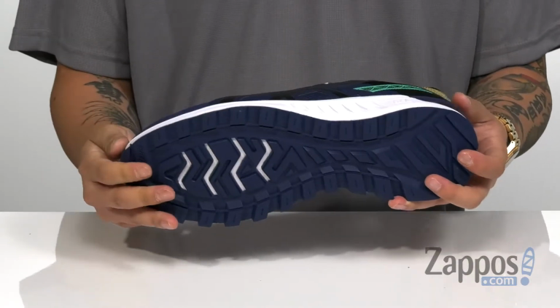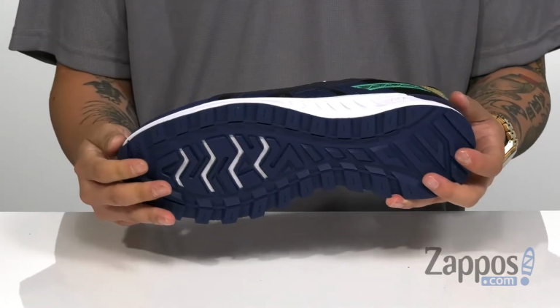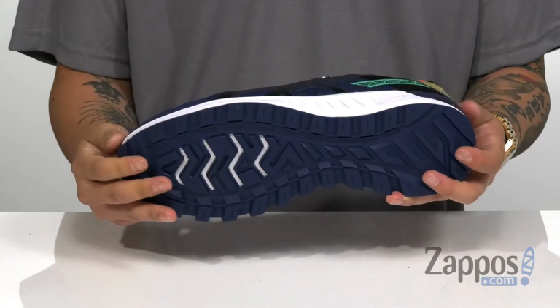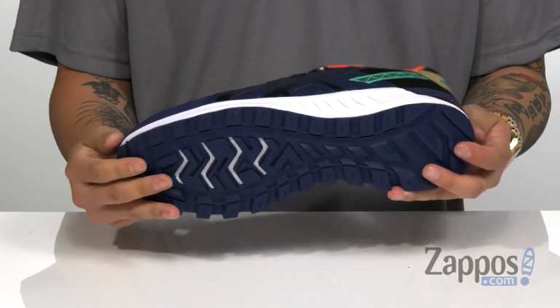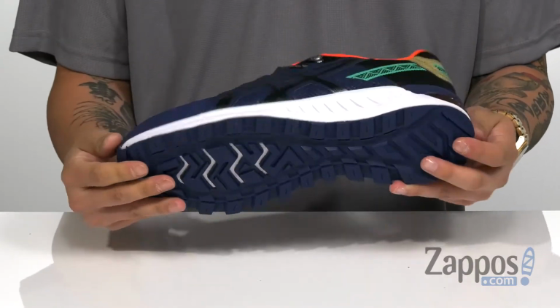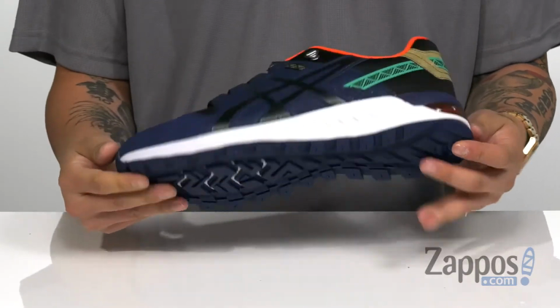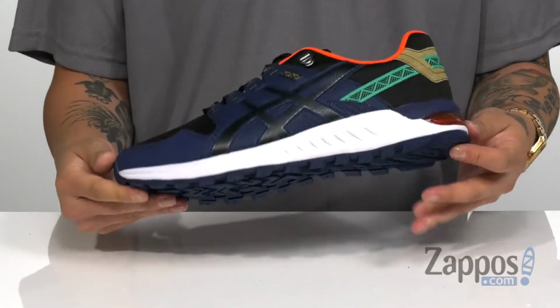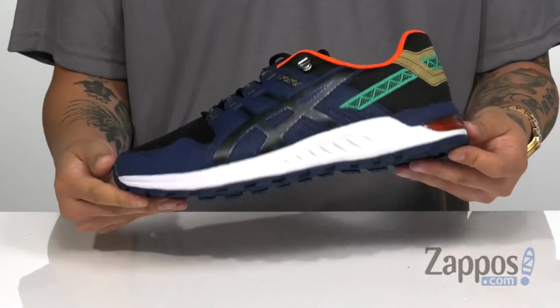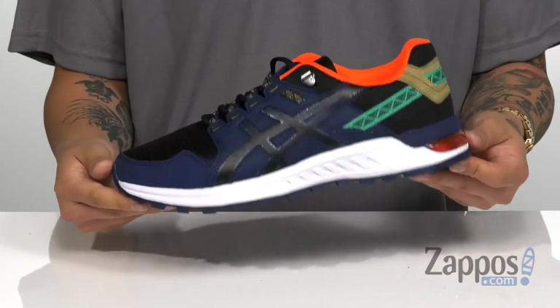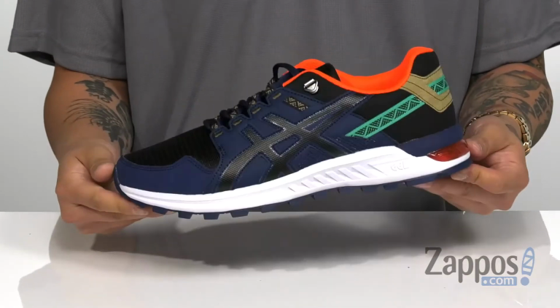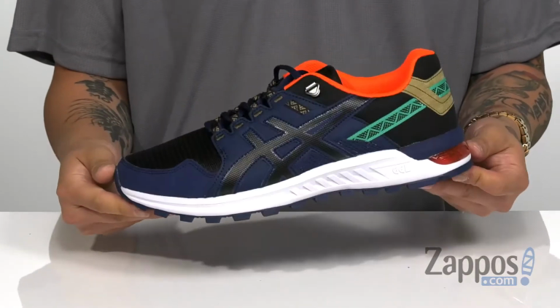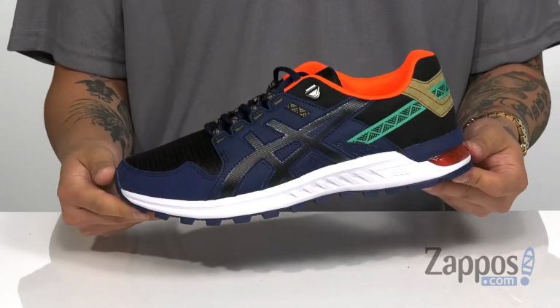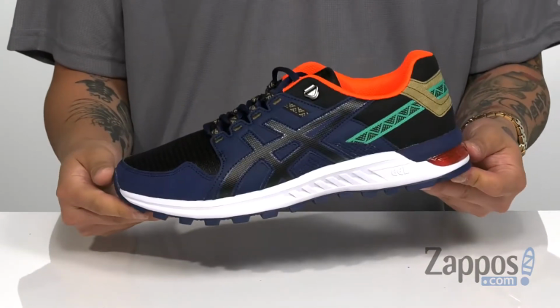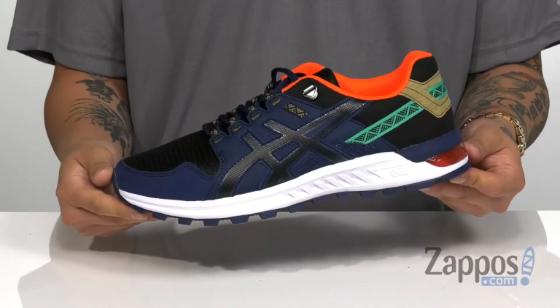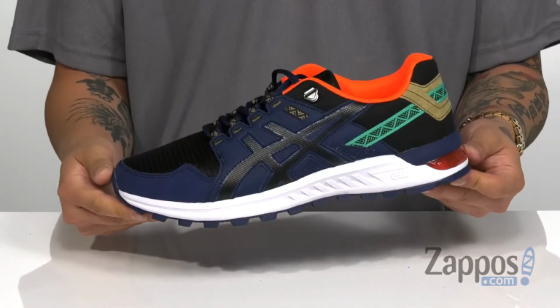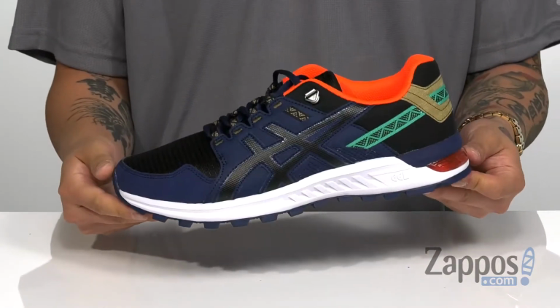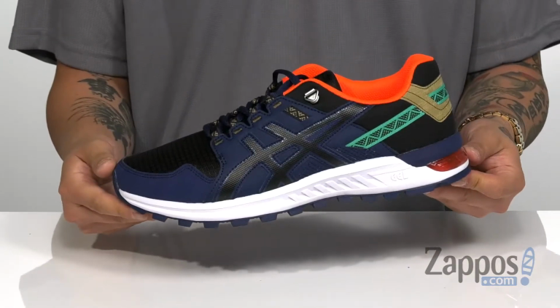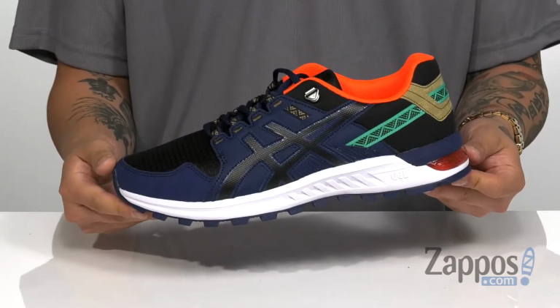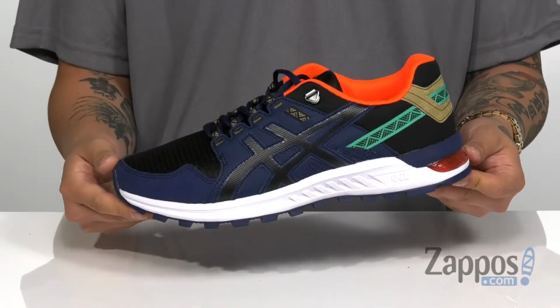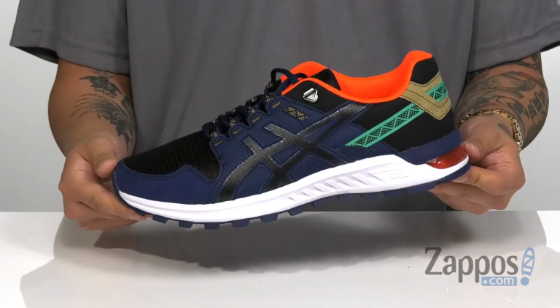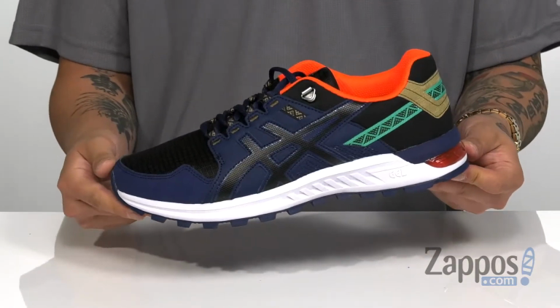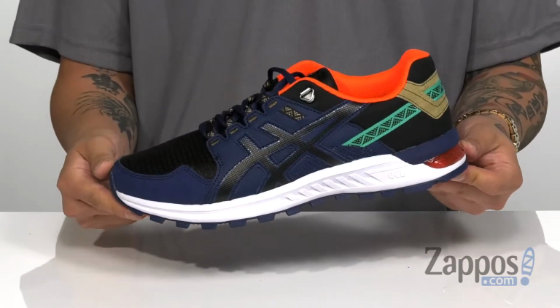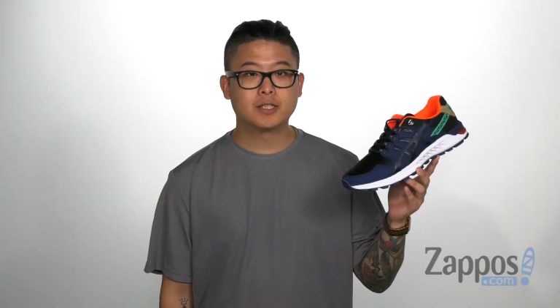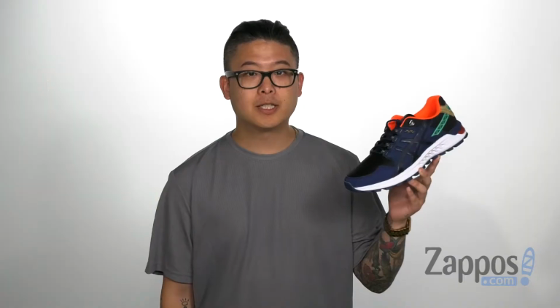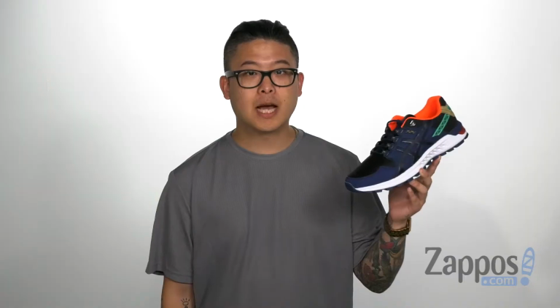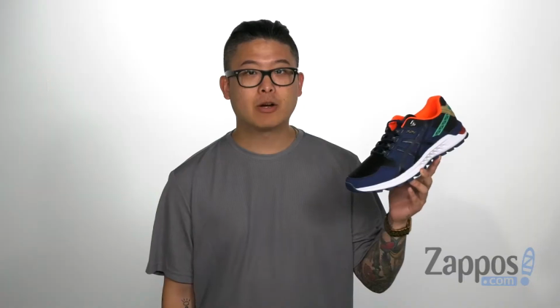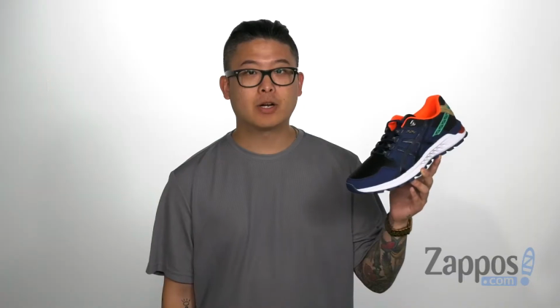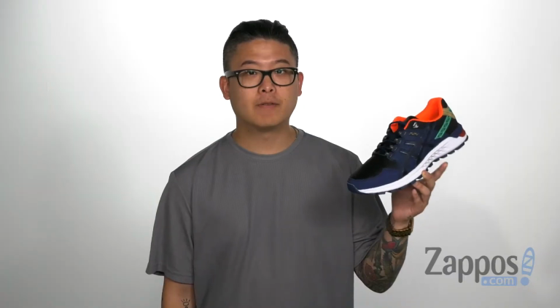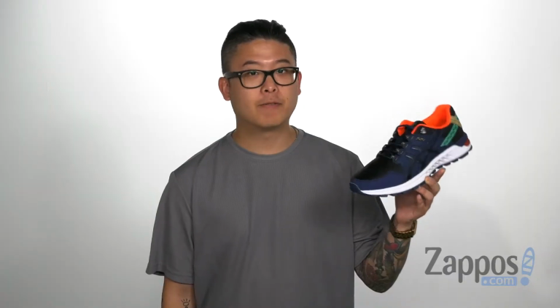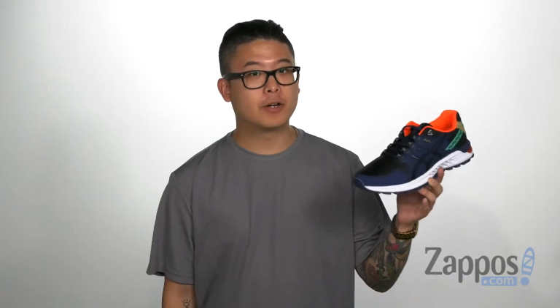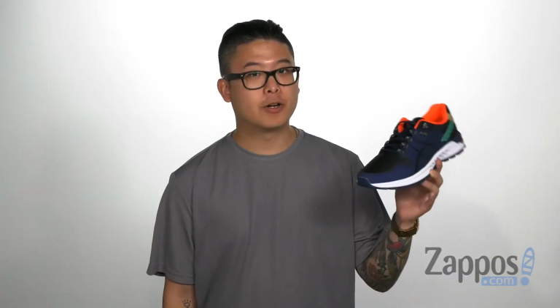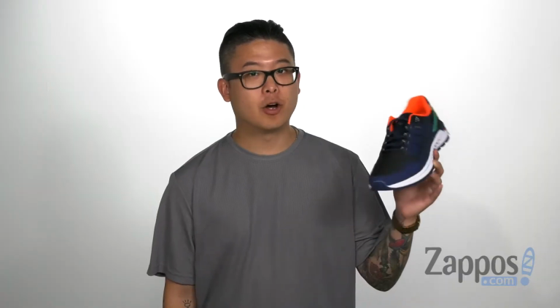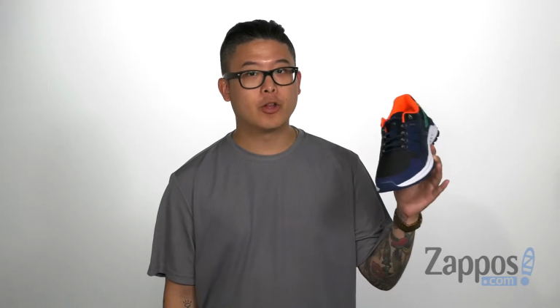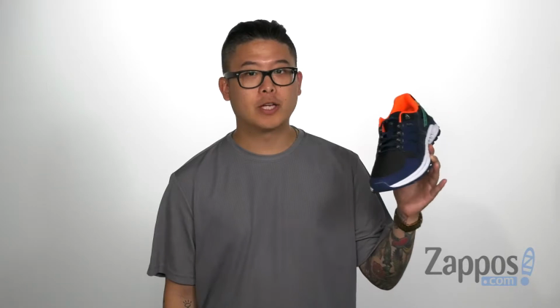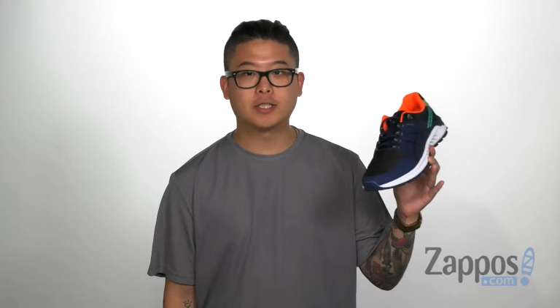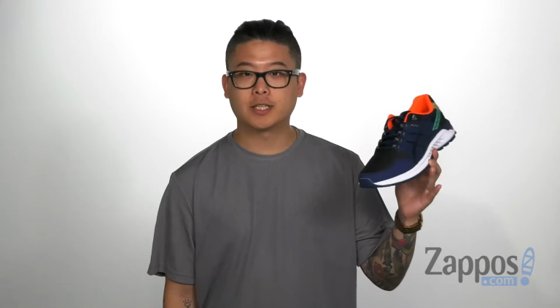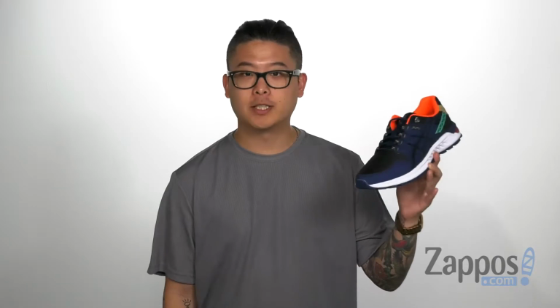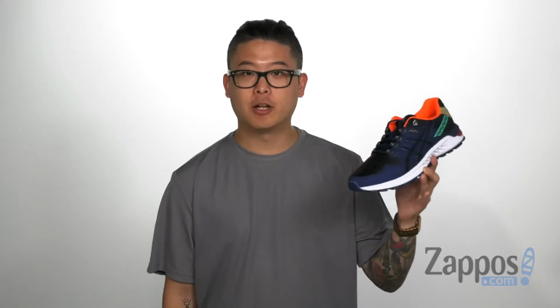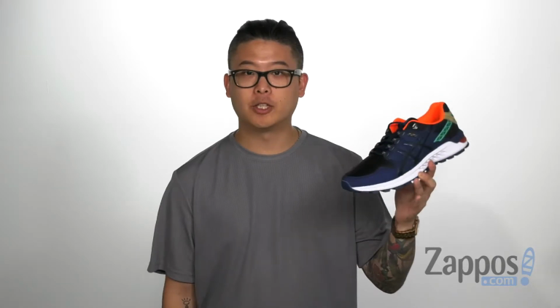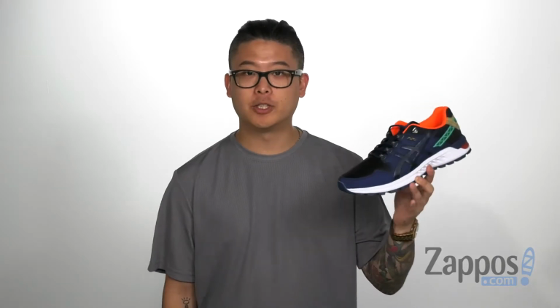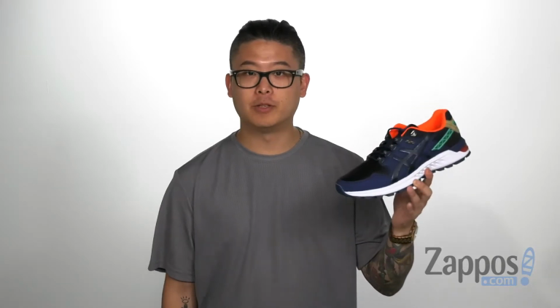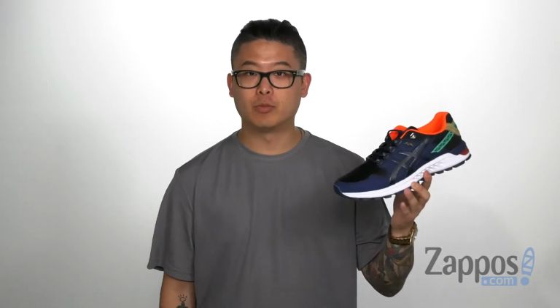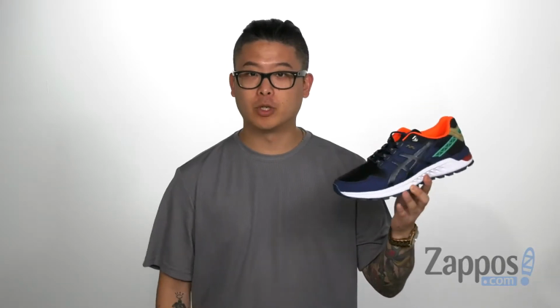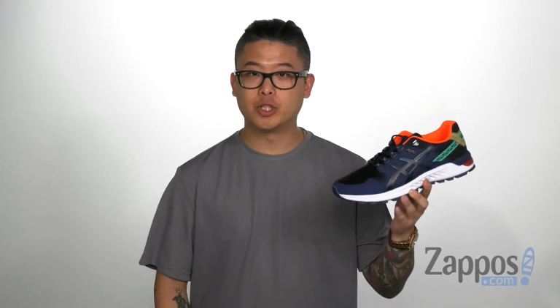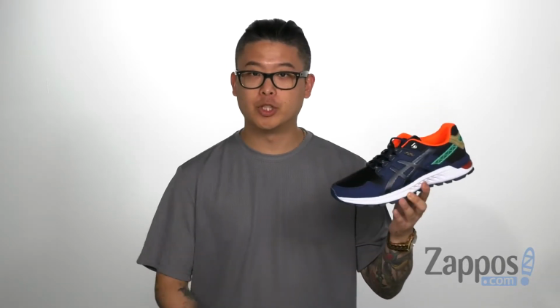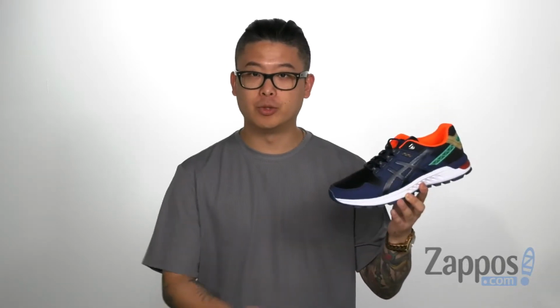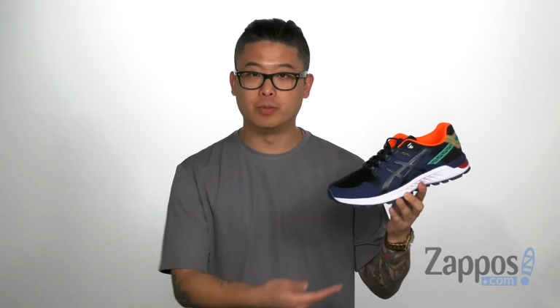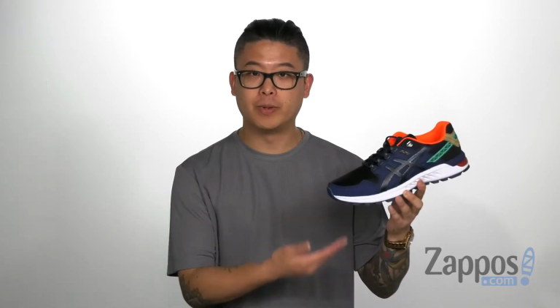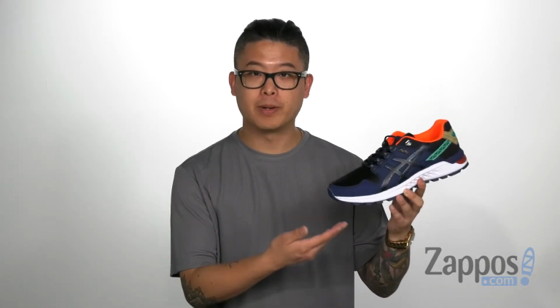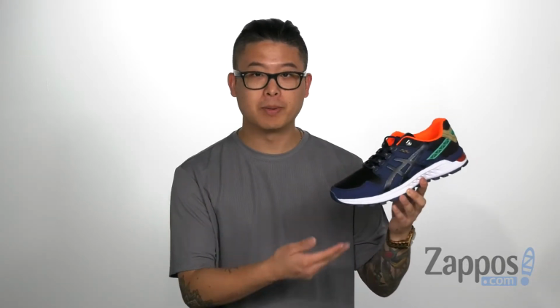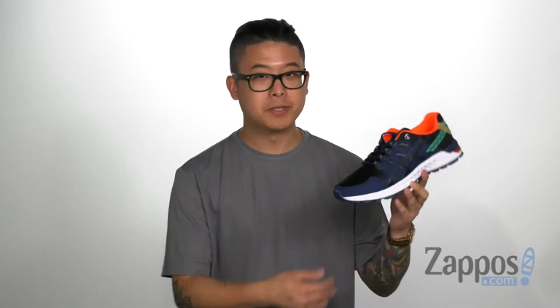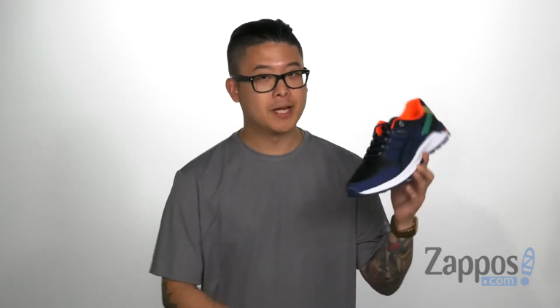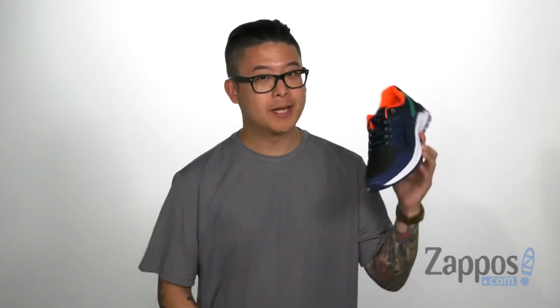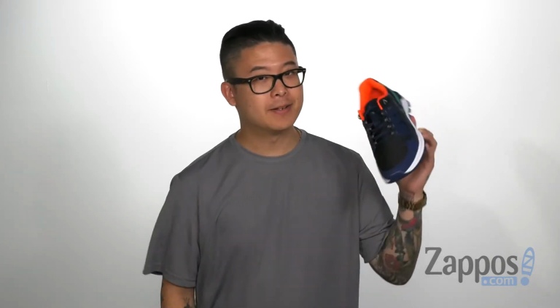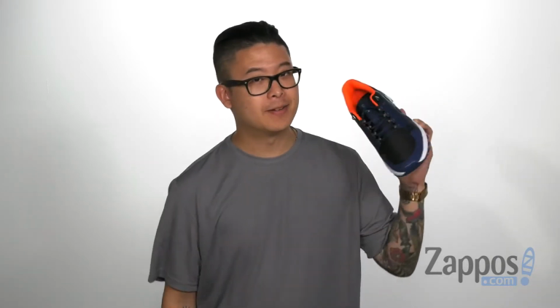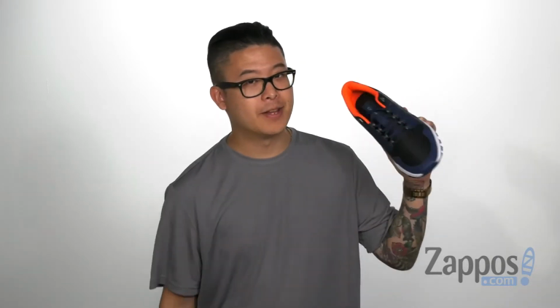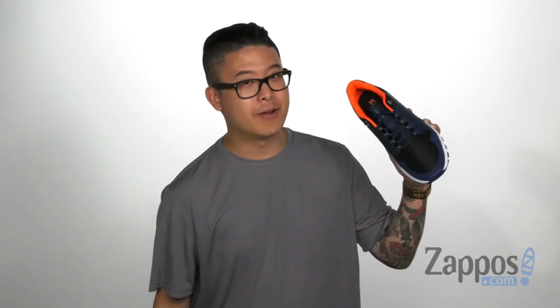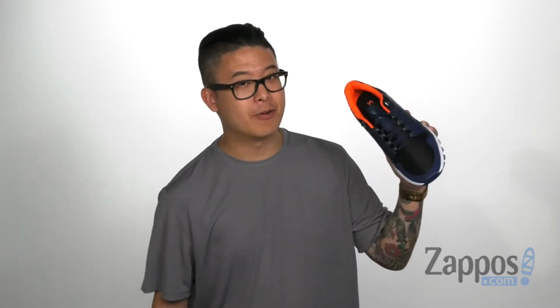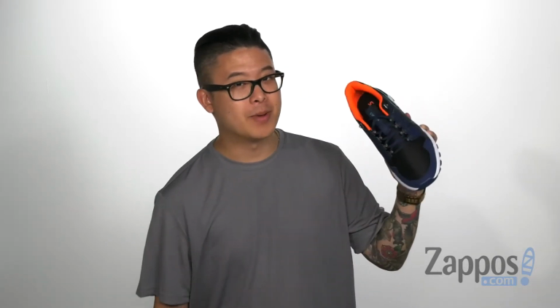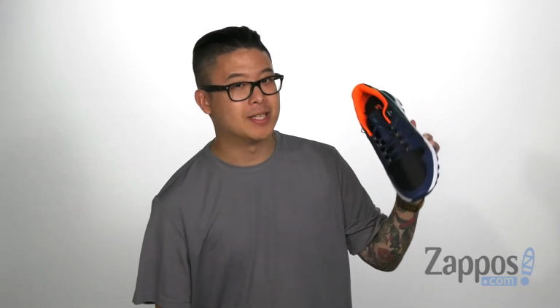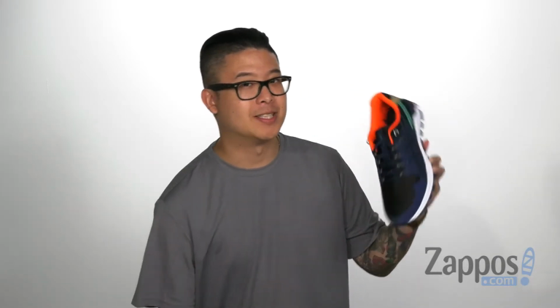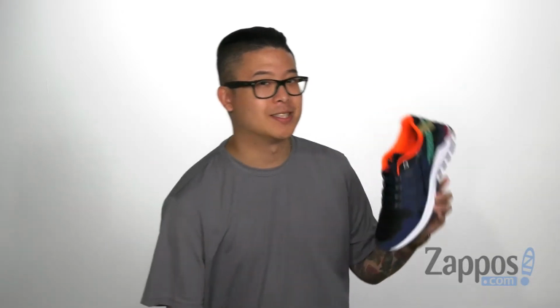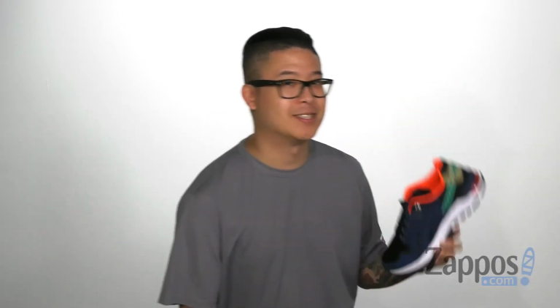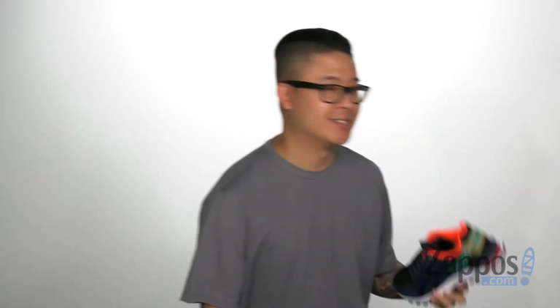It's all on top of a durable rubber outsole with a nice thick tread to keep you stable on a variety of surfaces. Style, comfort, and all that technology in one shoe — pick them up today, they're from ASICS.